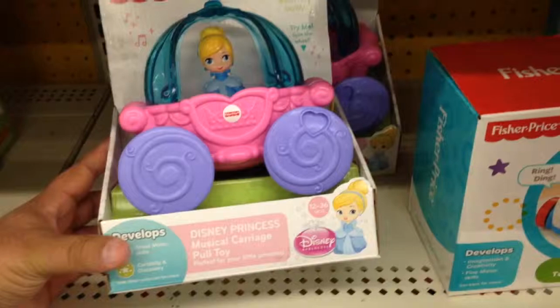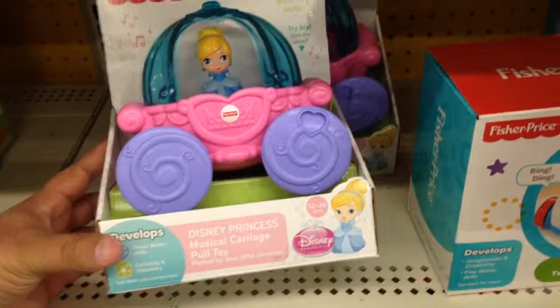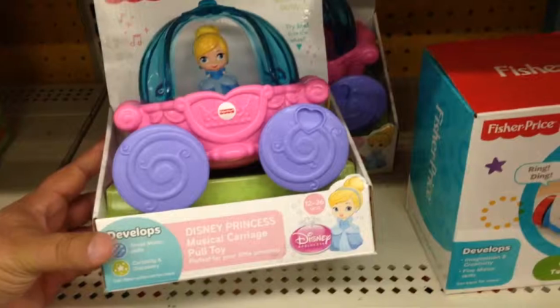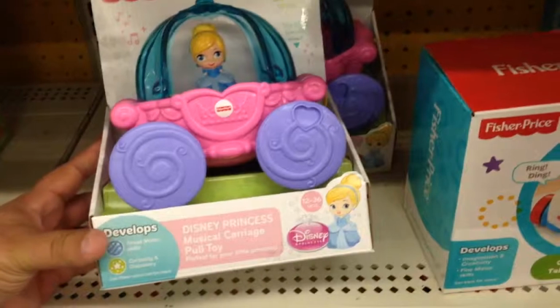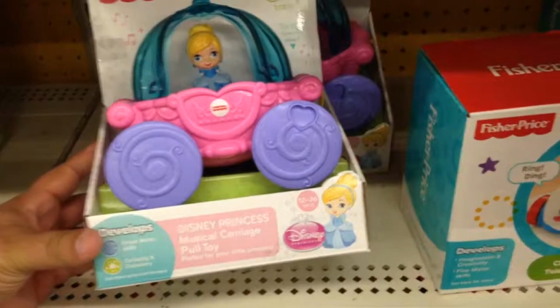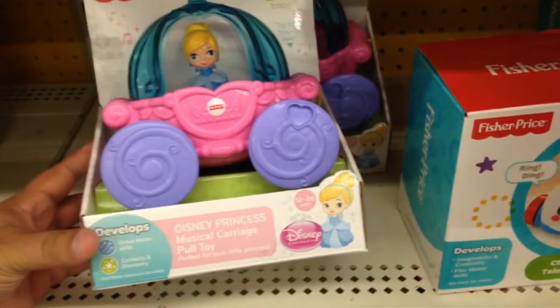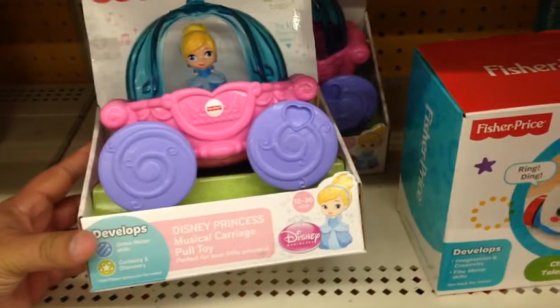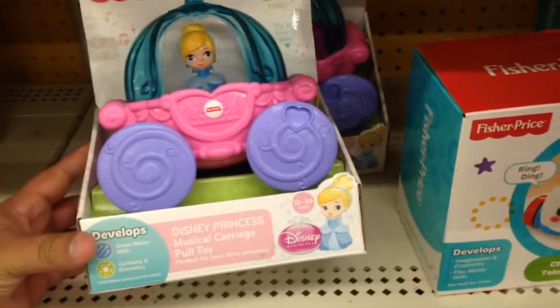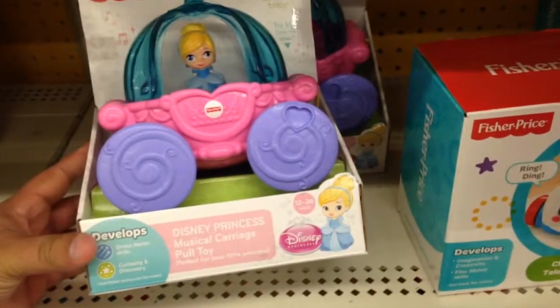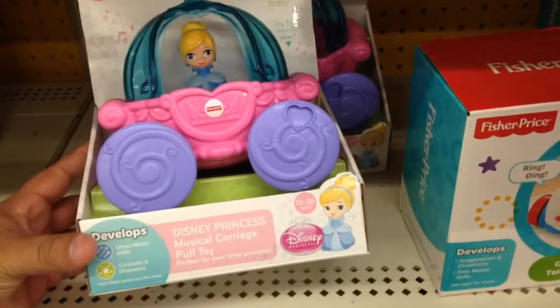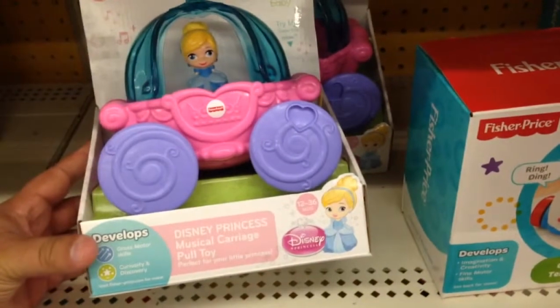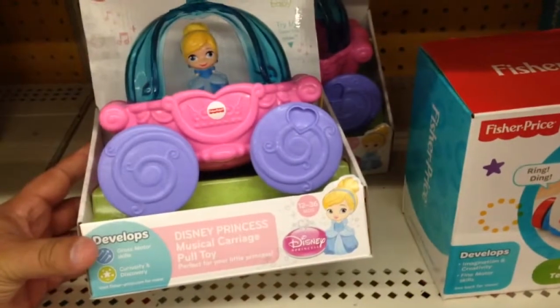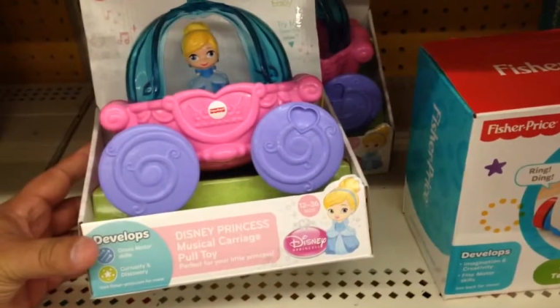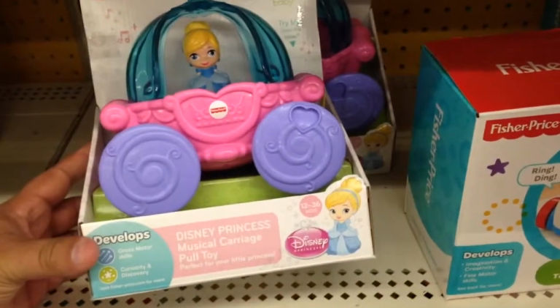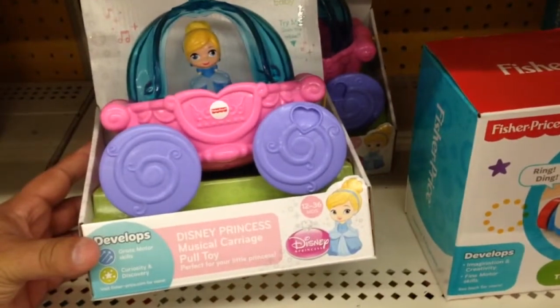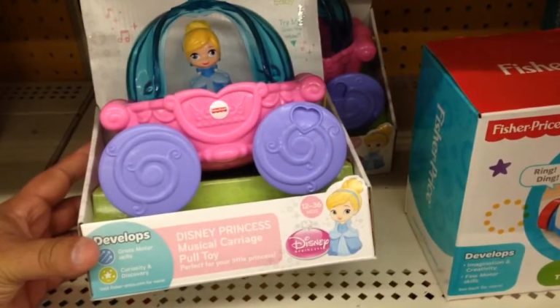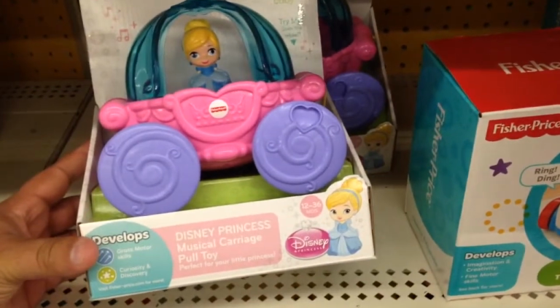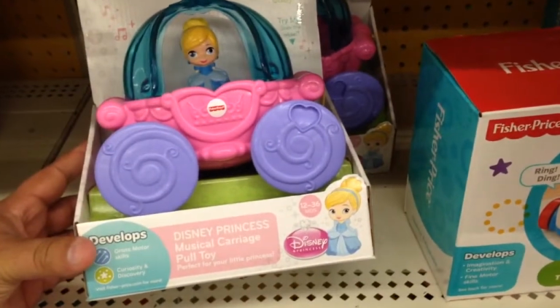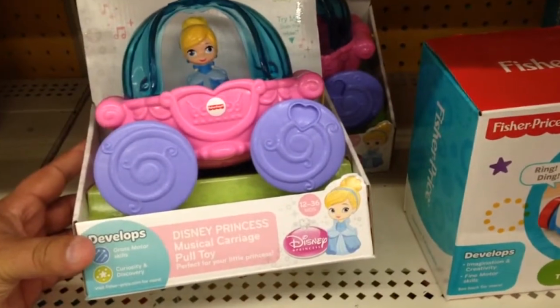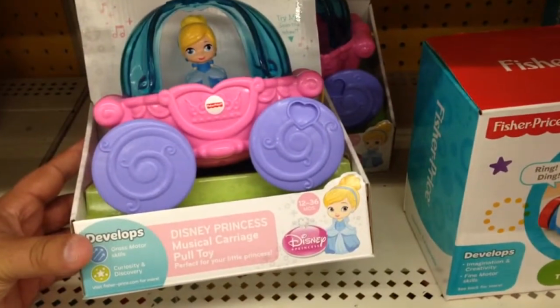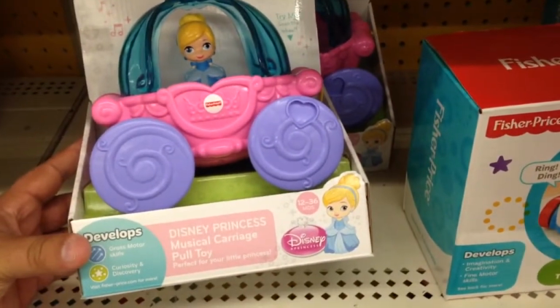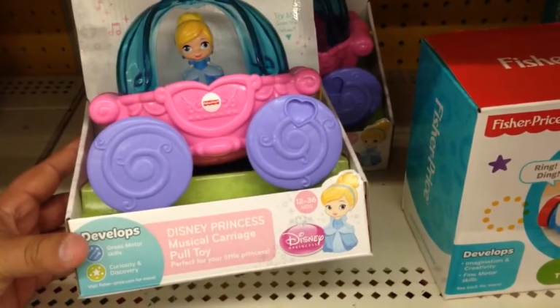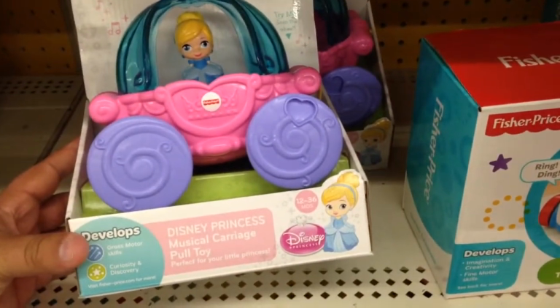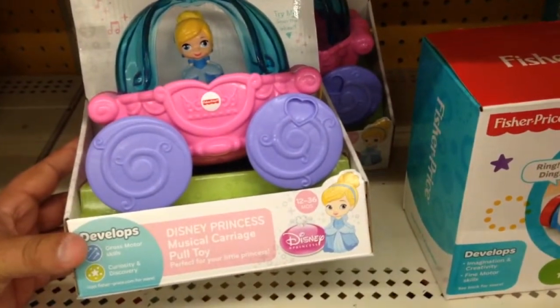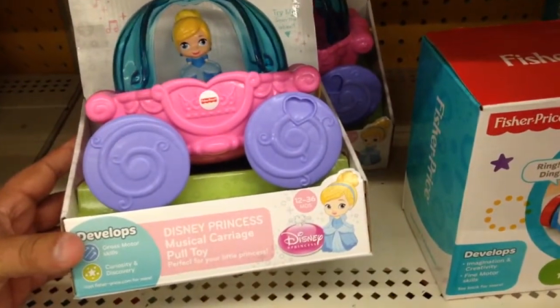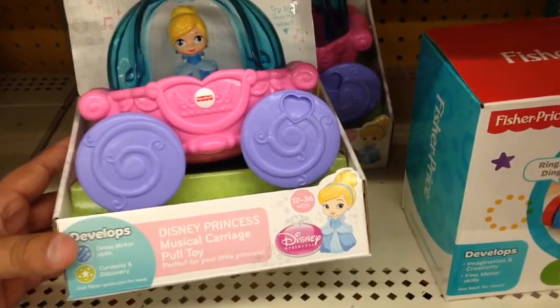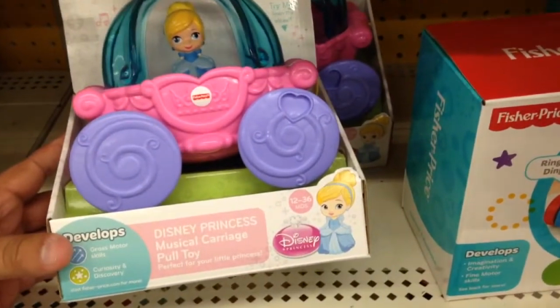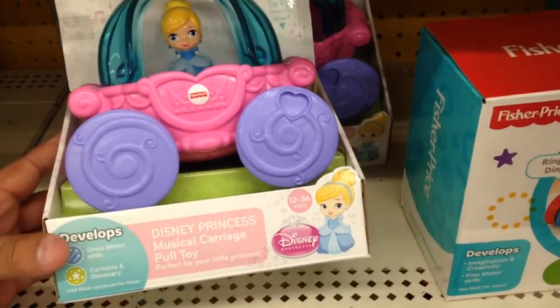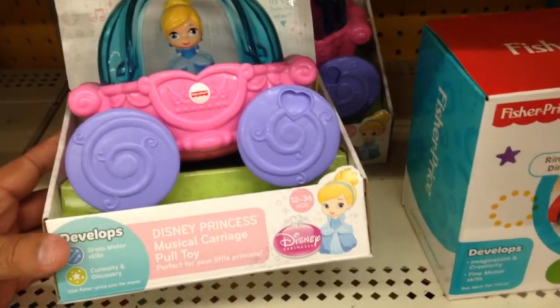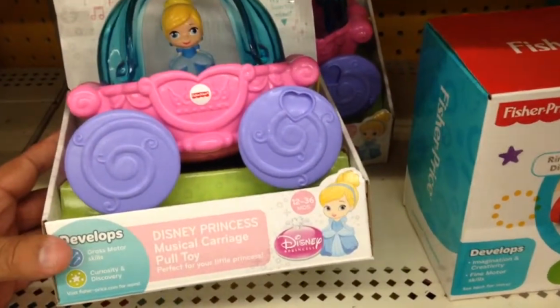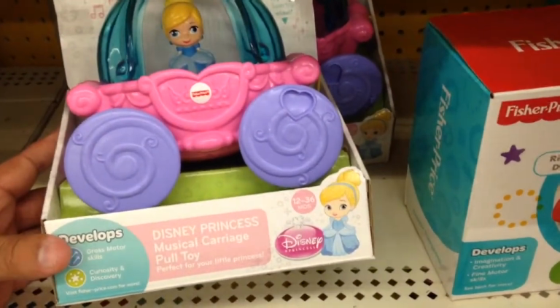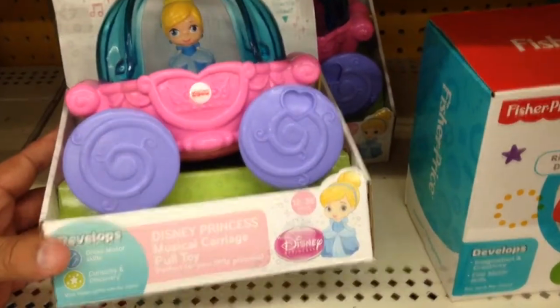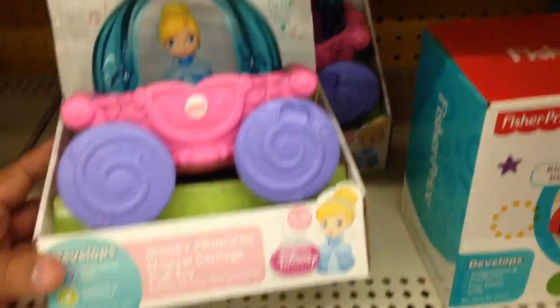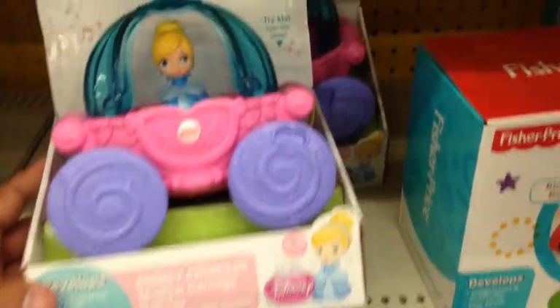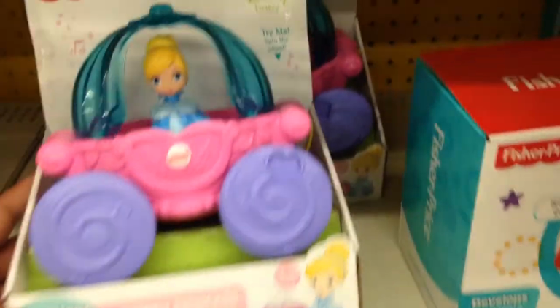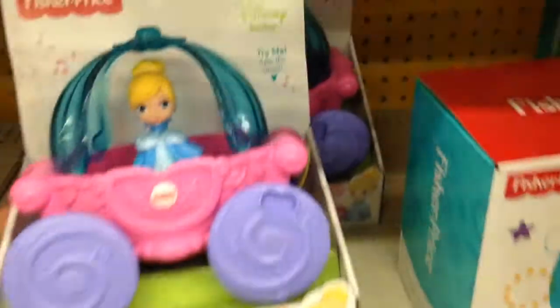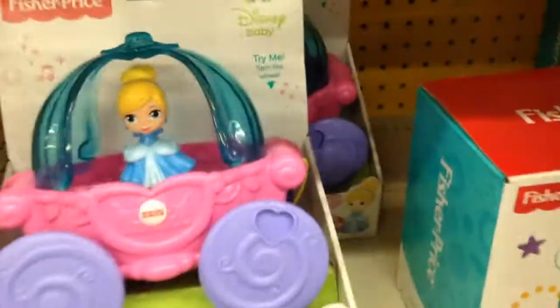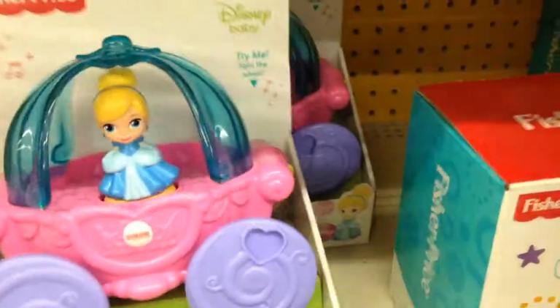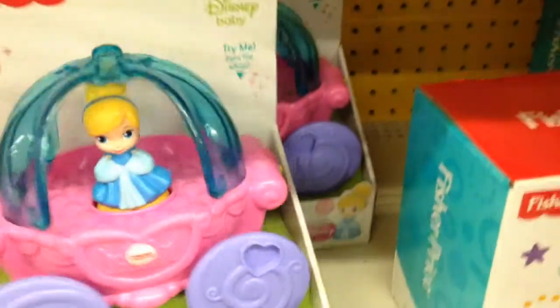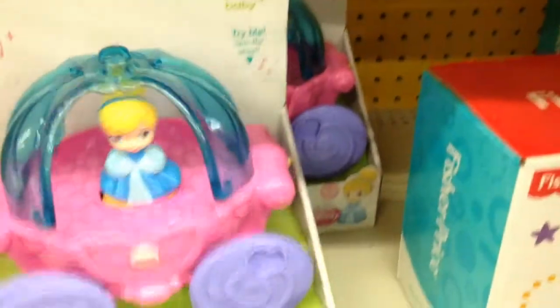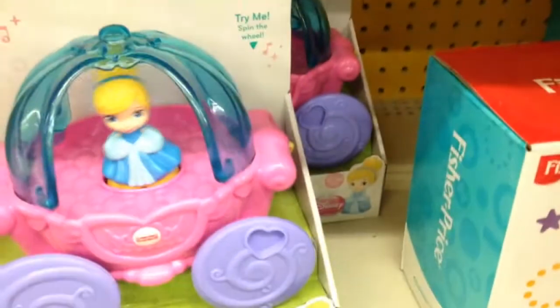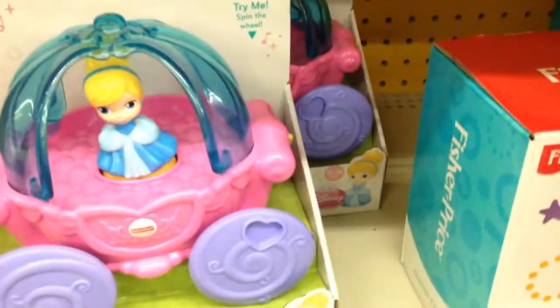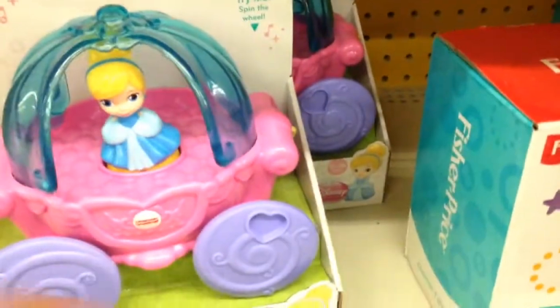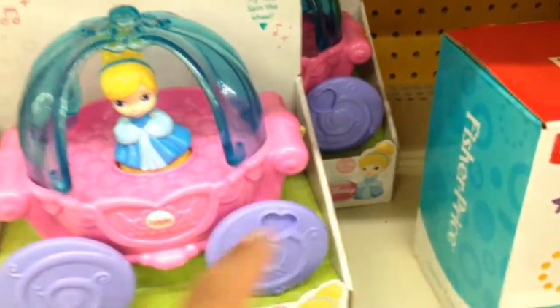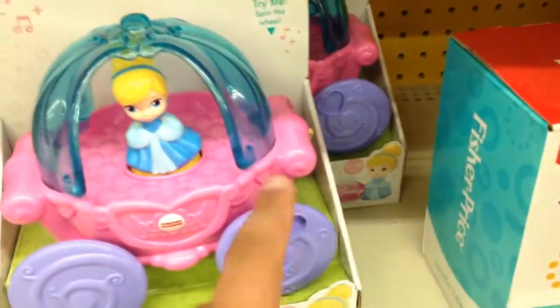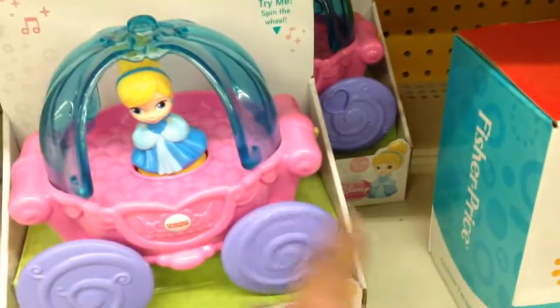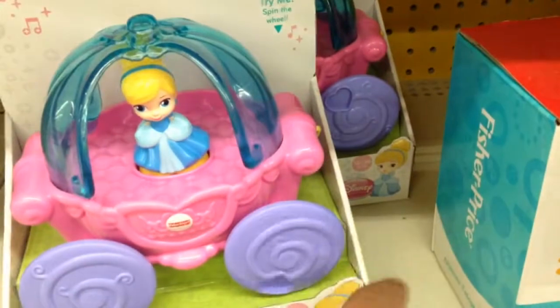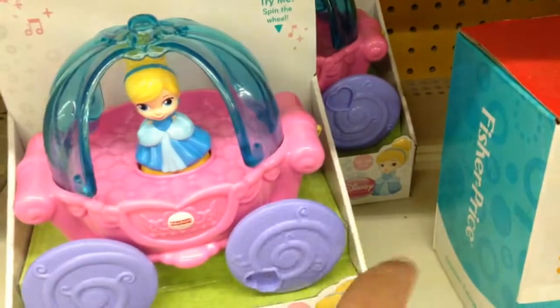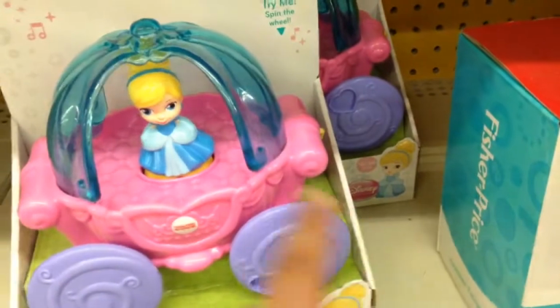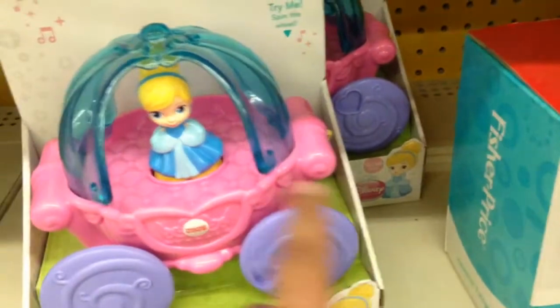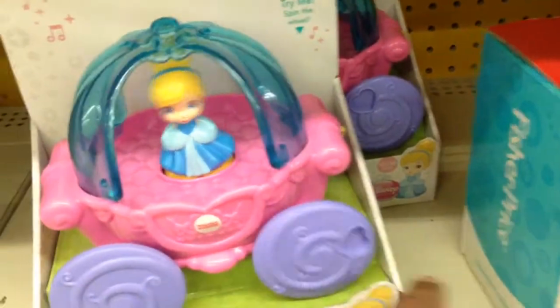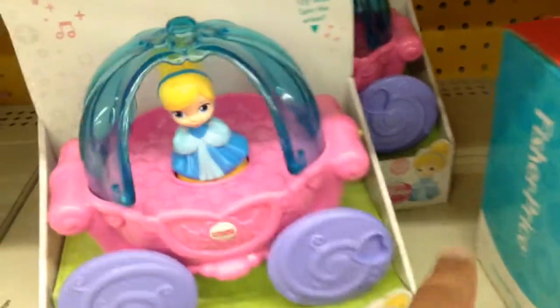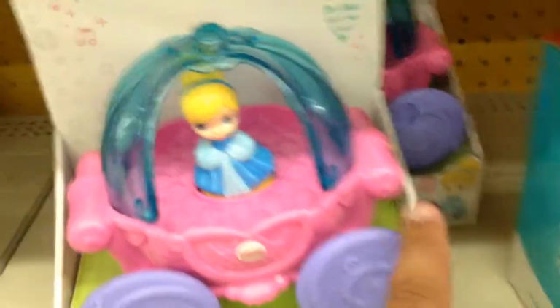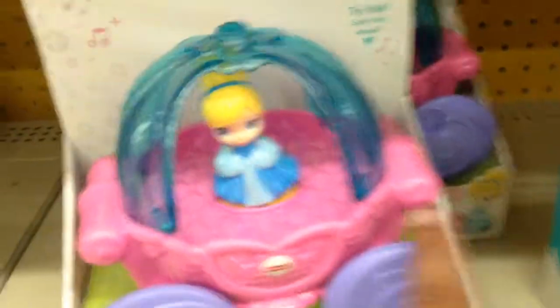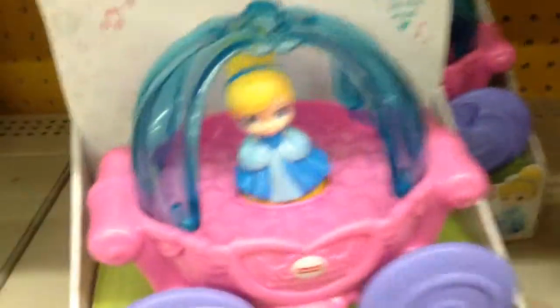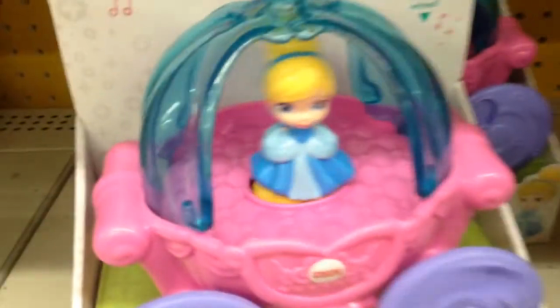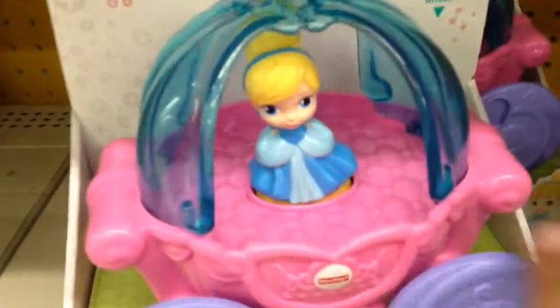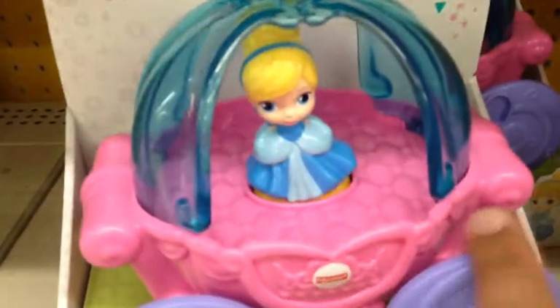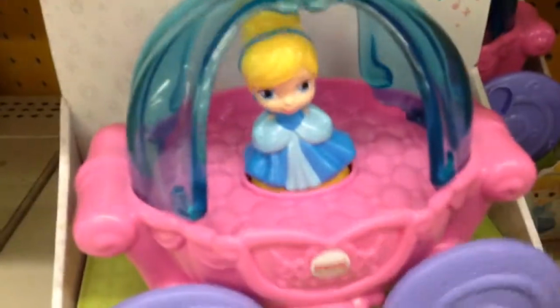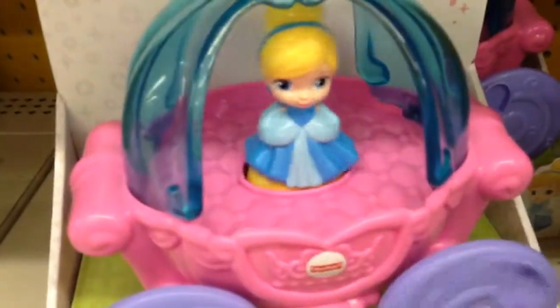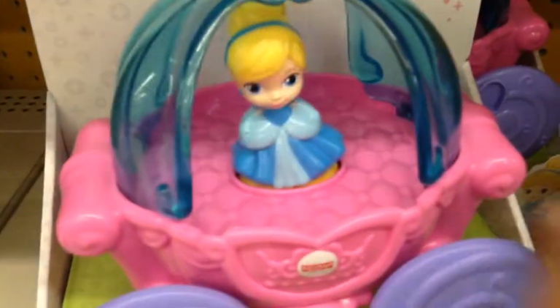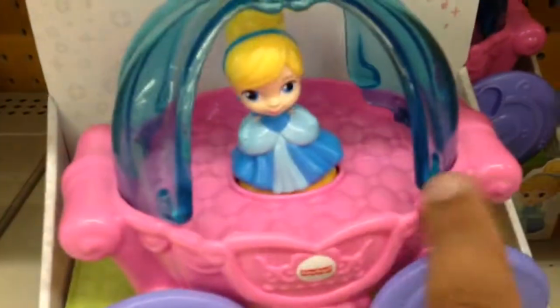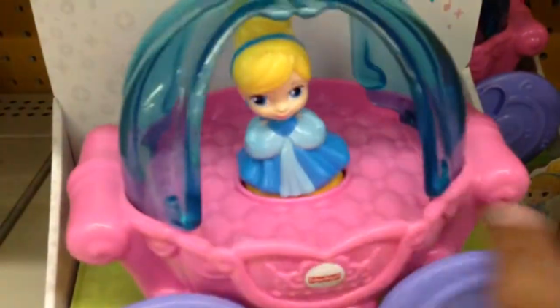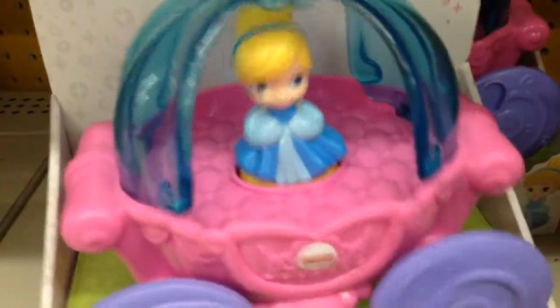From Fisher-Price, this is Disney Princess Musical Carriage Pull Toy. Trying to spin the wheel. Oh, cool.